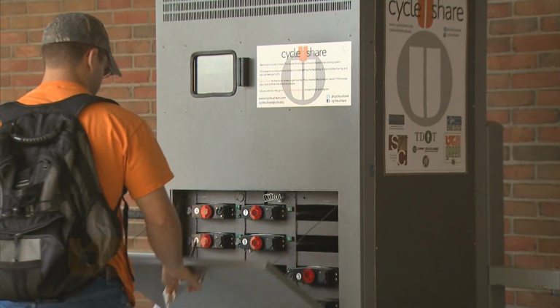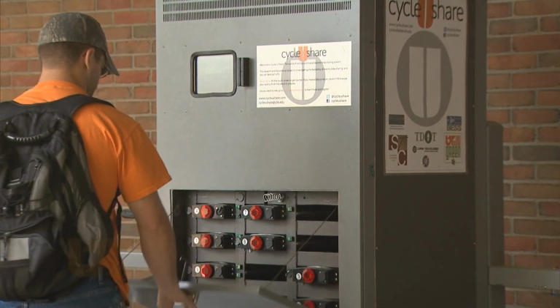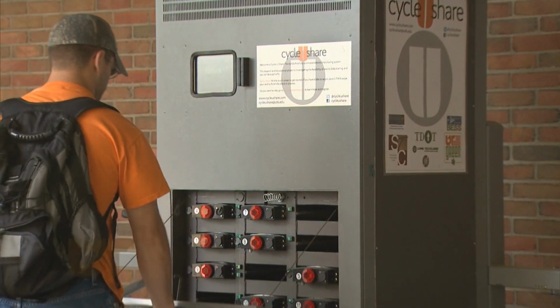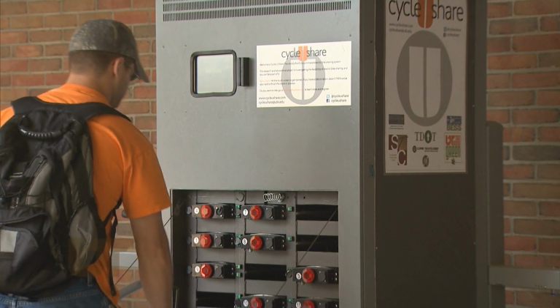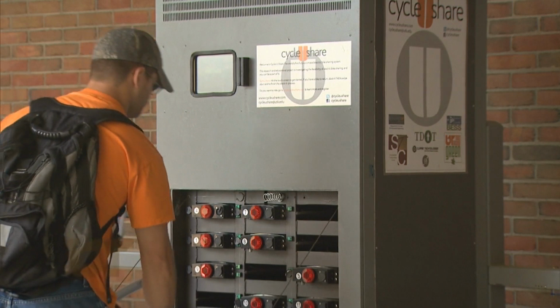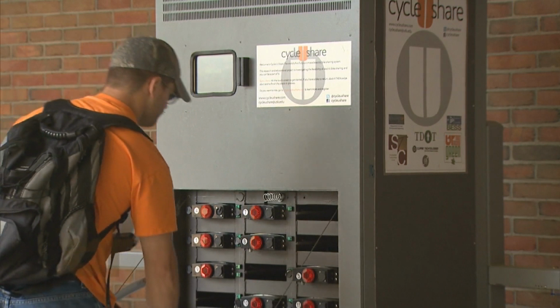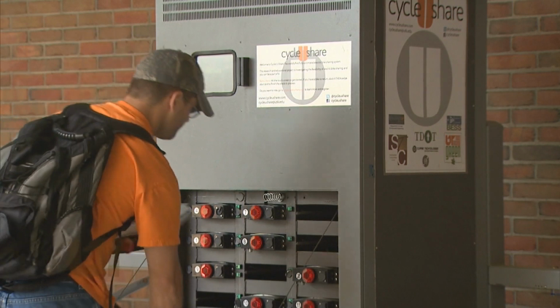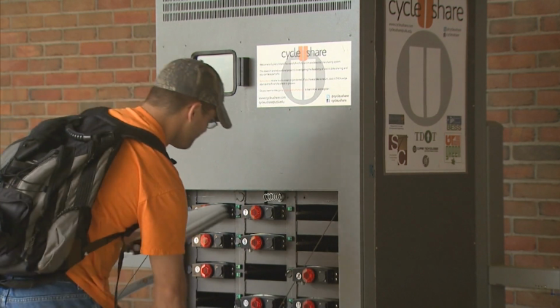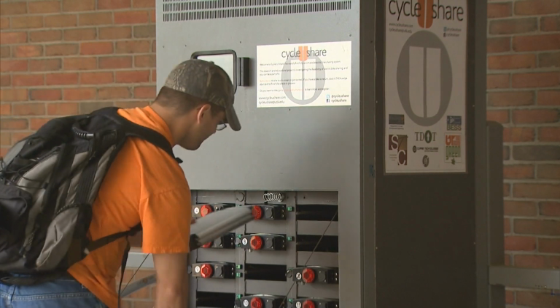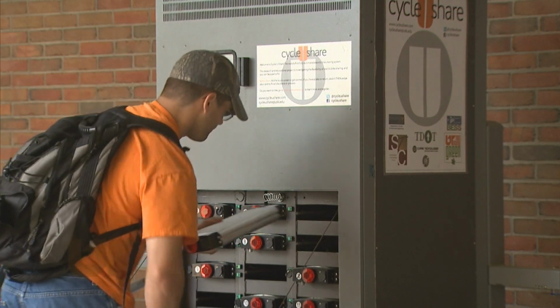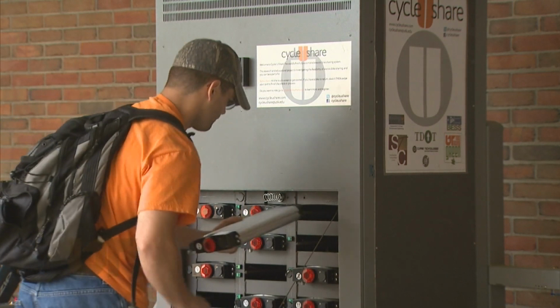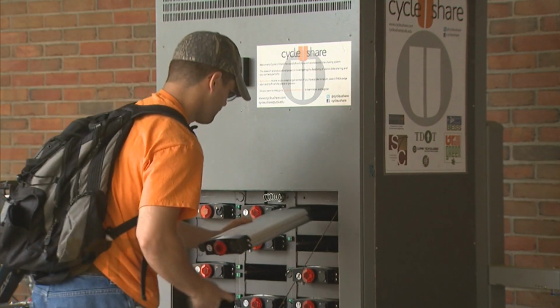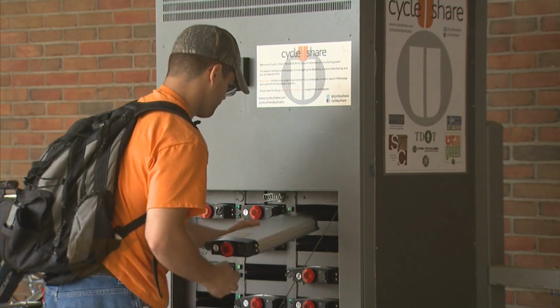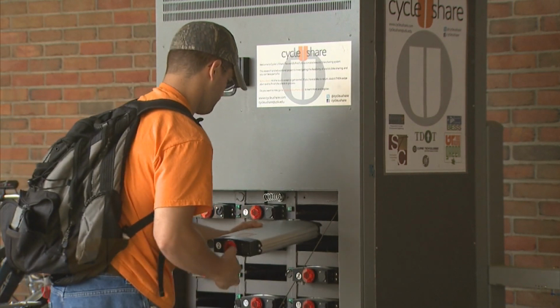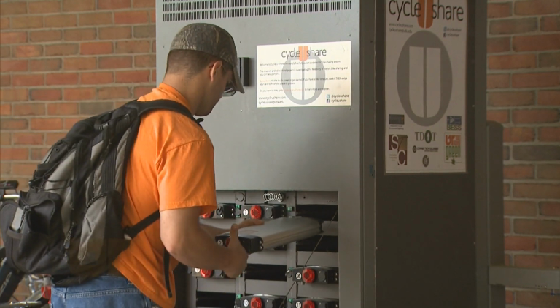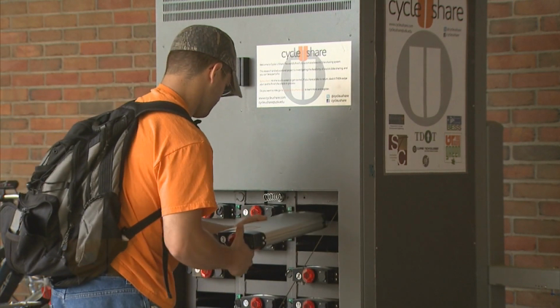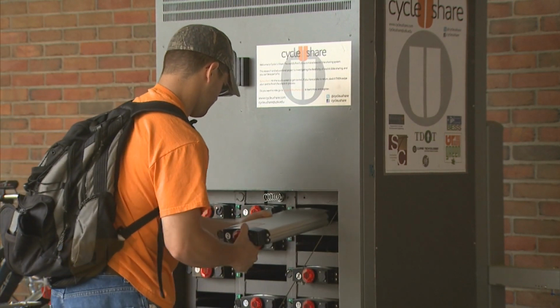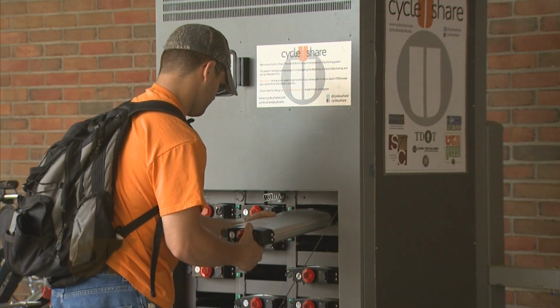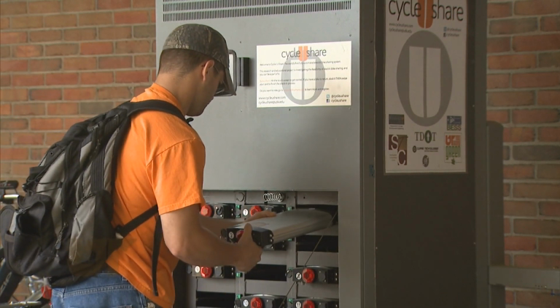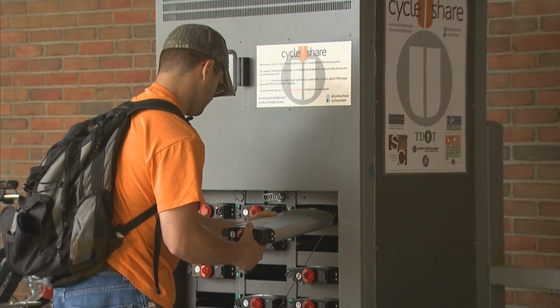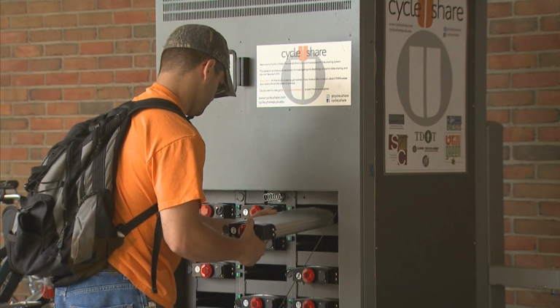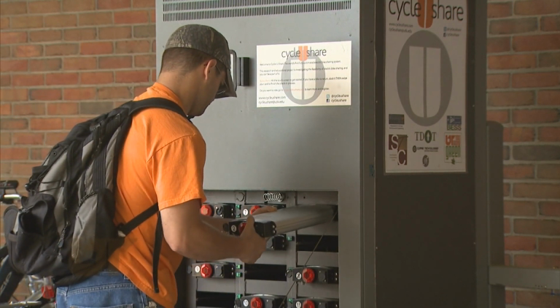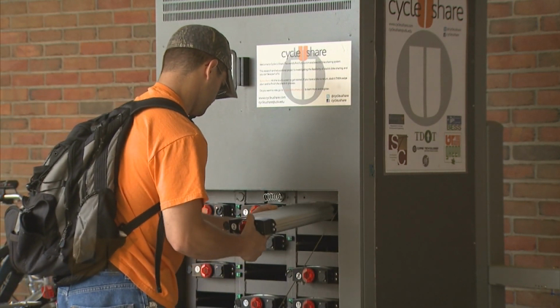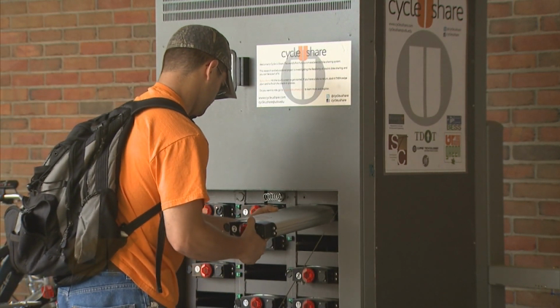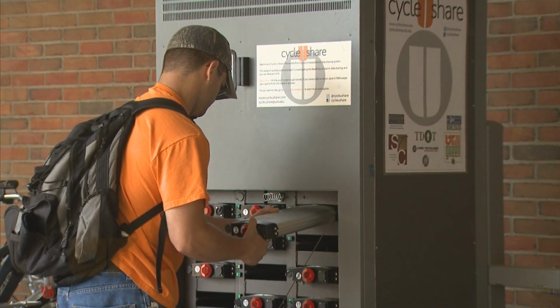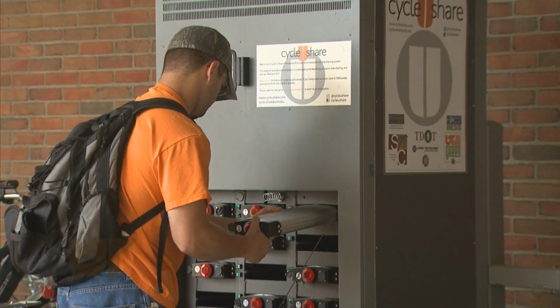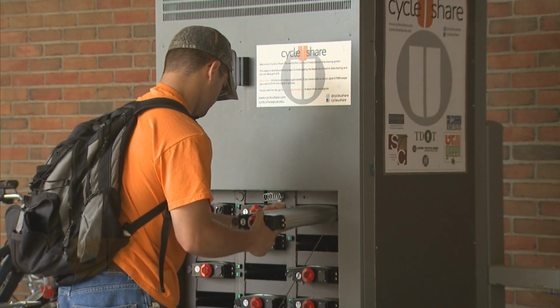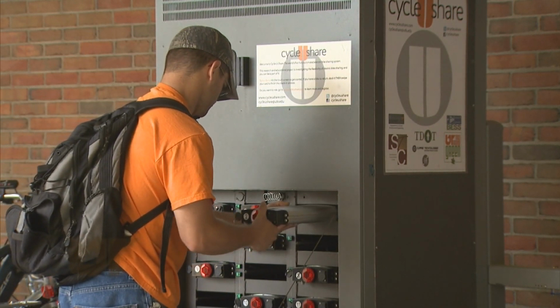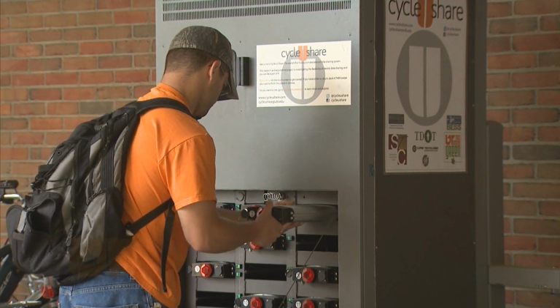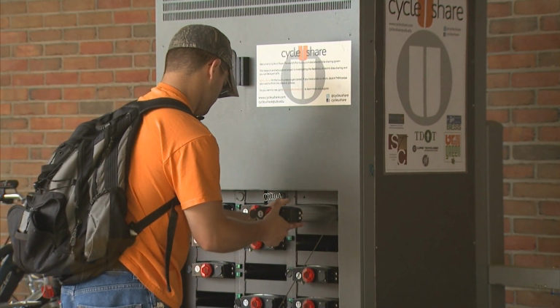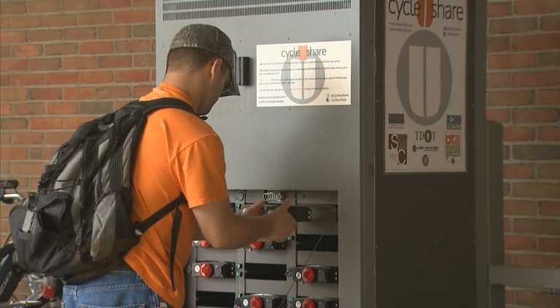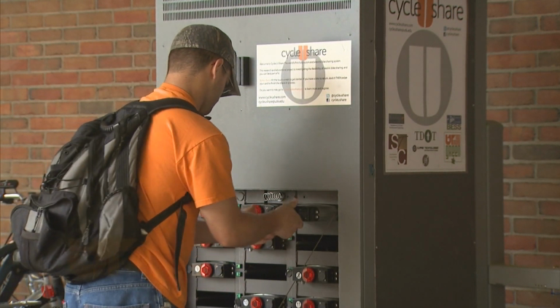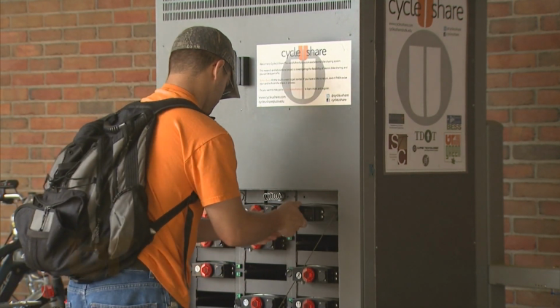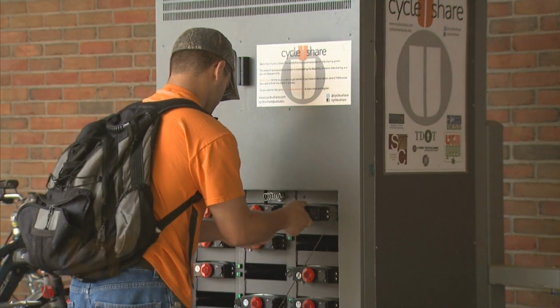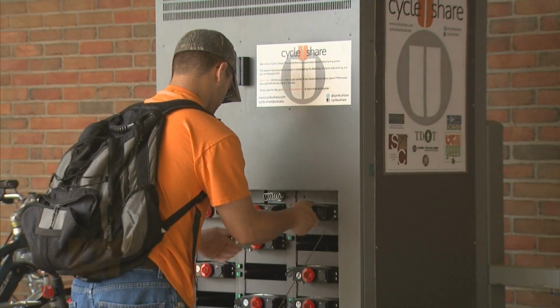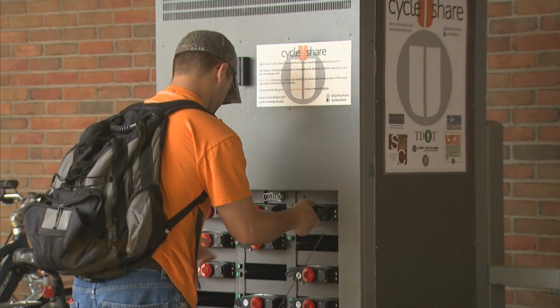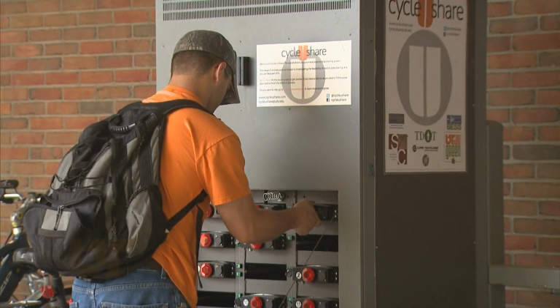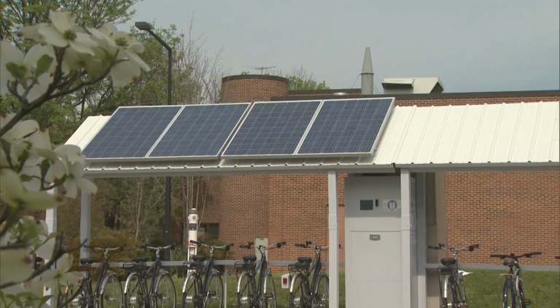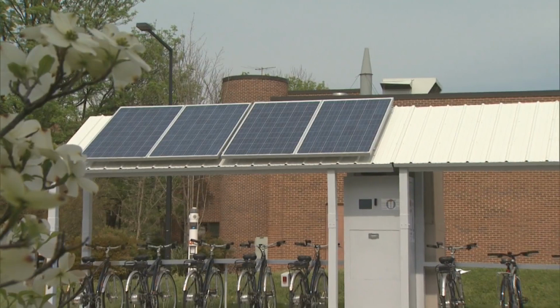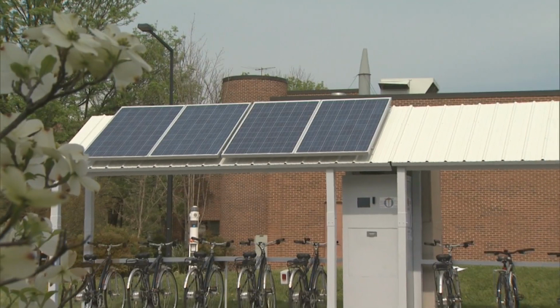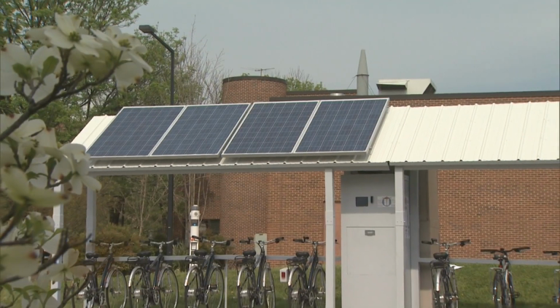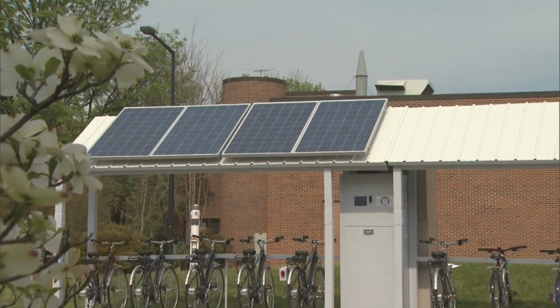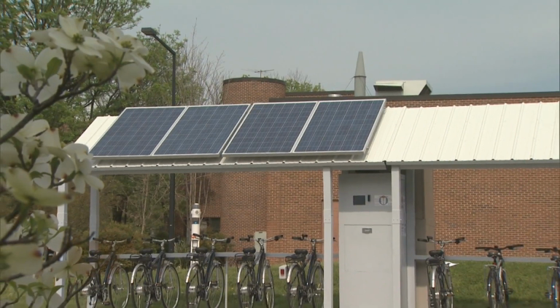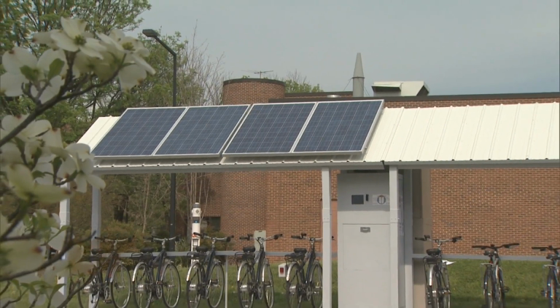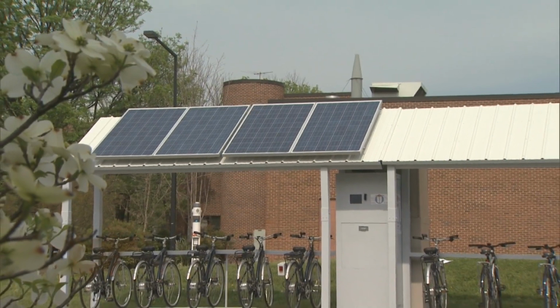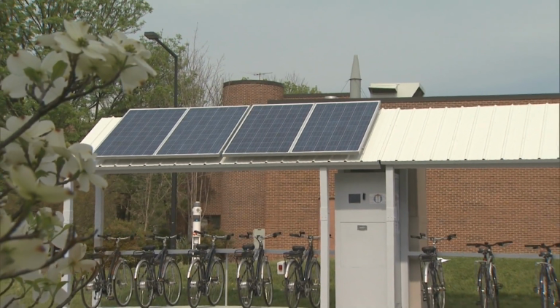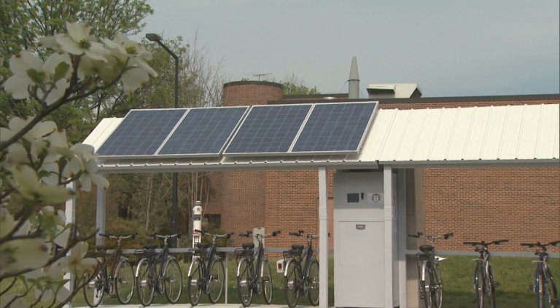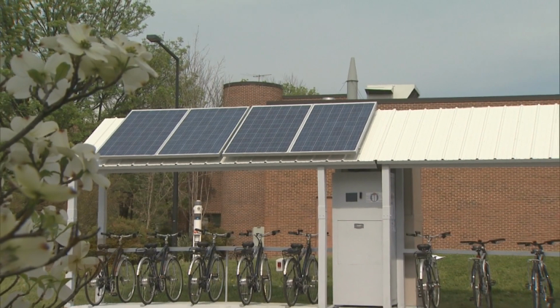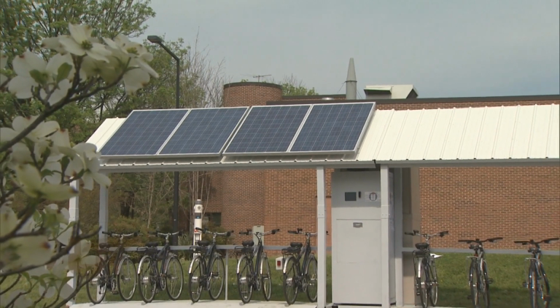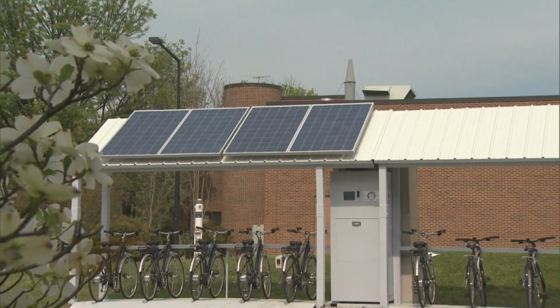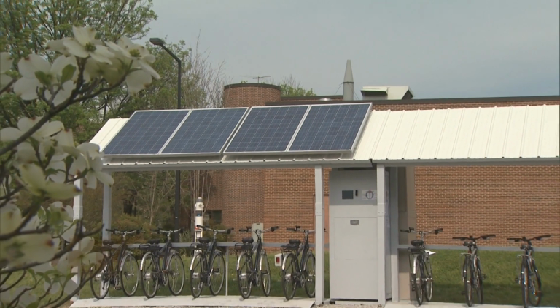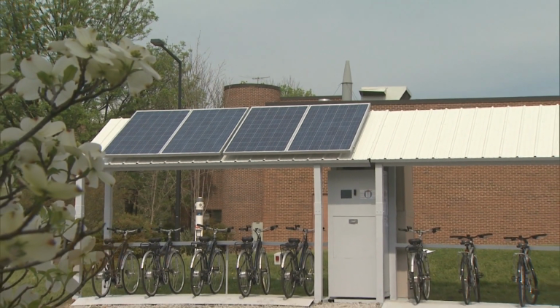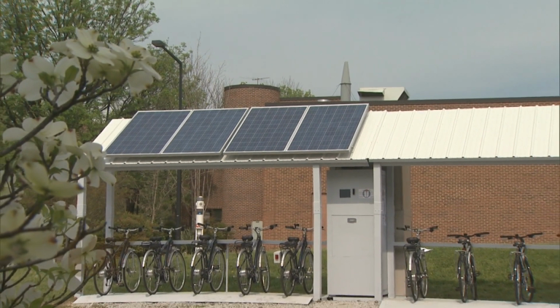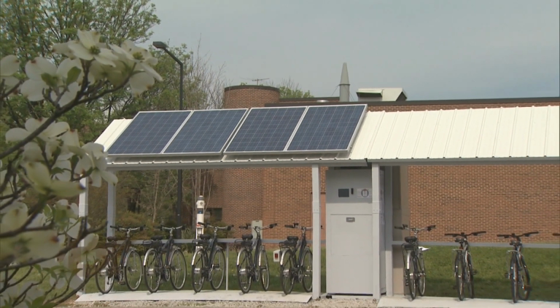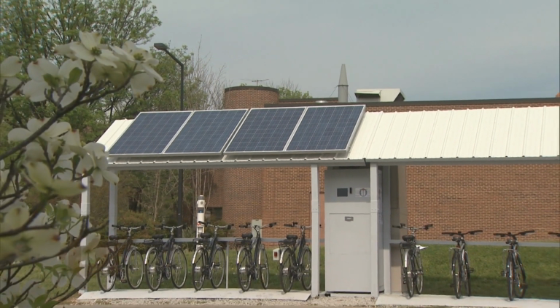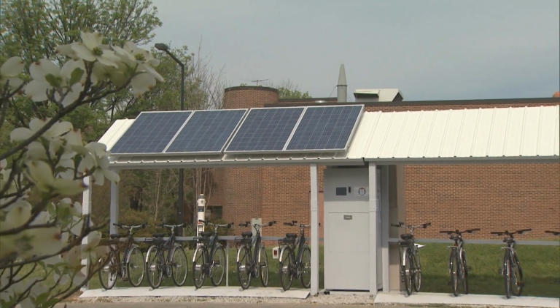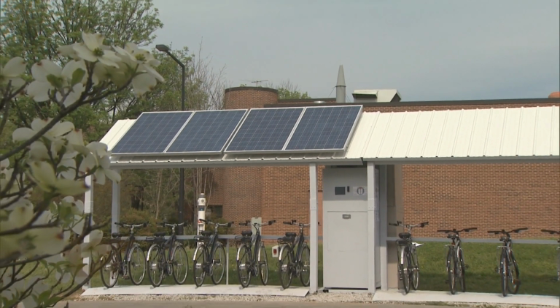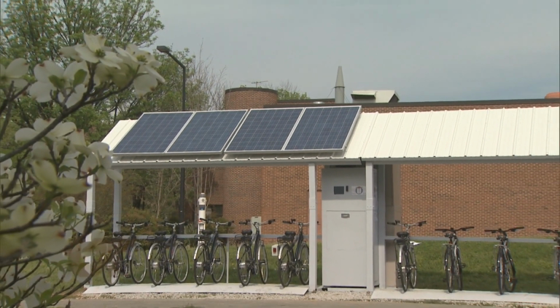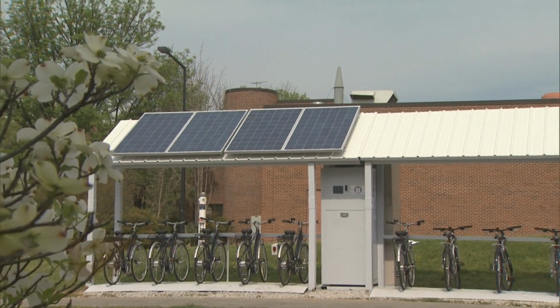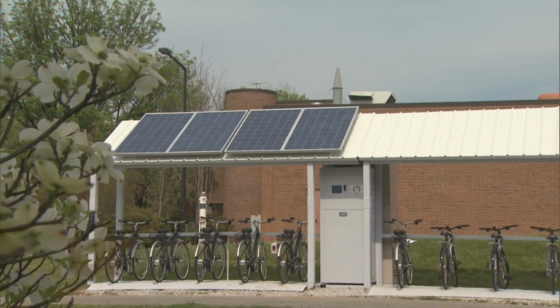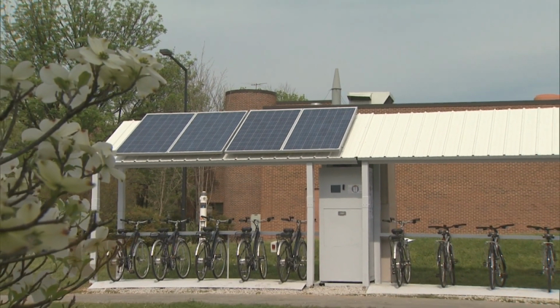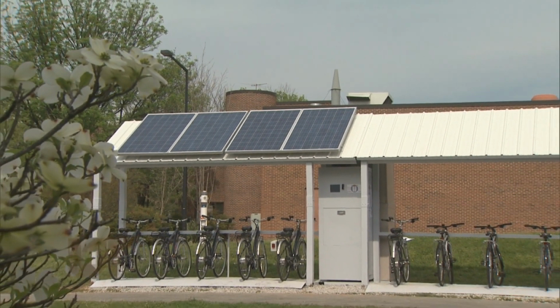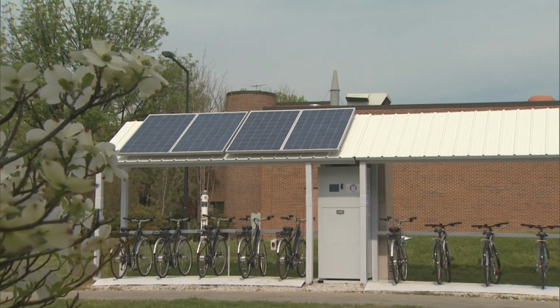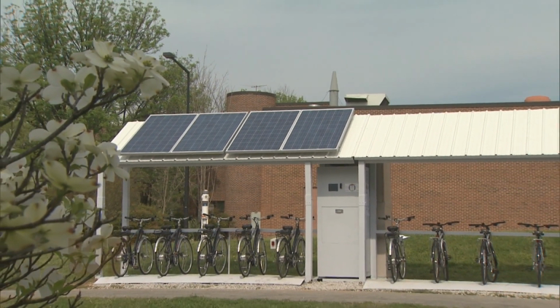One station, located in Presidential Court, uses power off the grid. The other, on the agriculture campus, uses solar power.